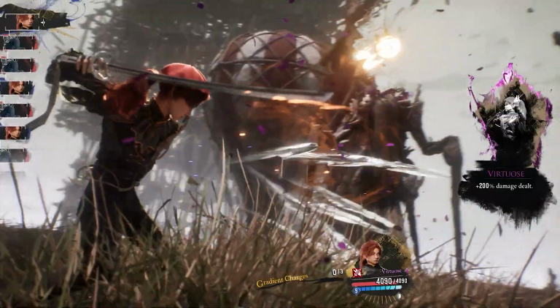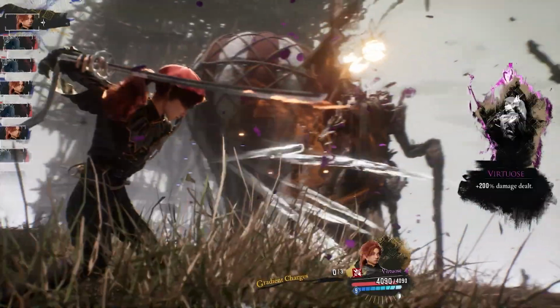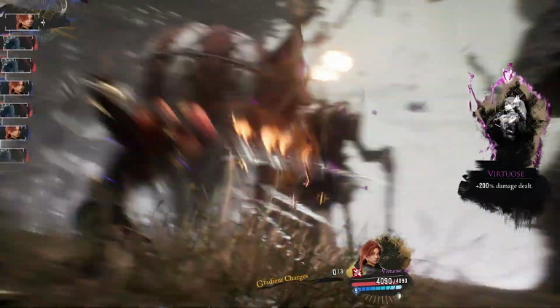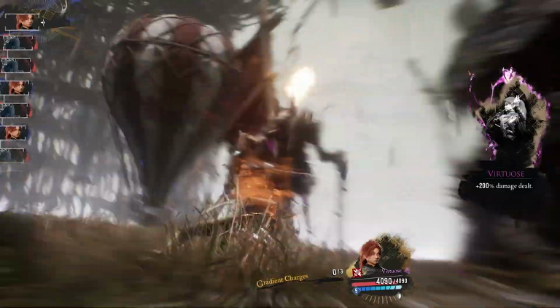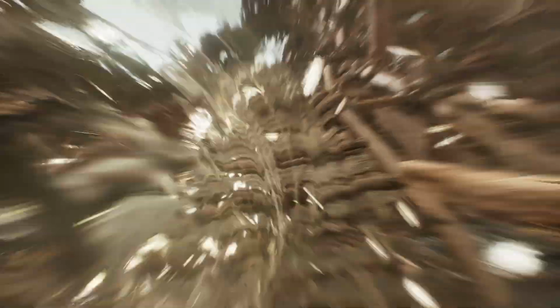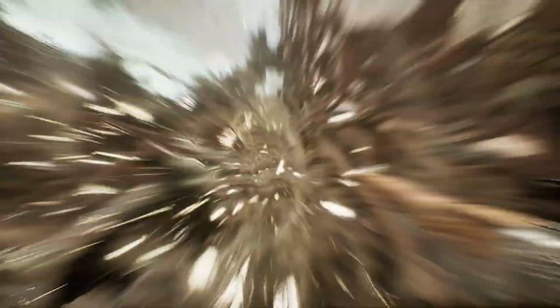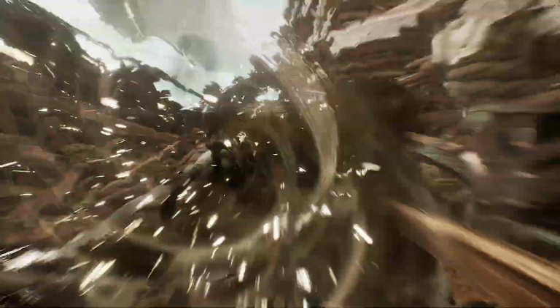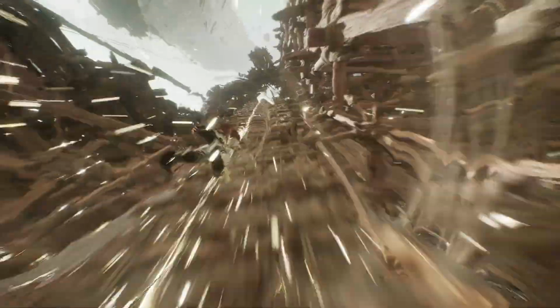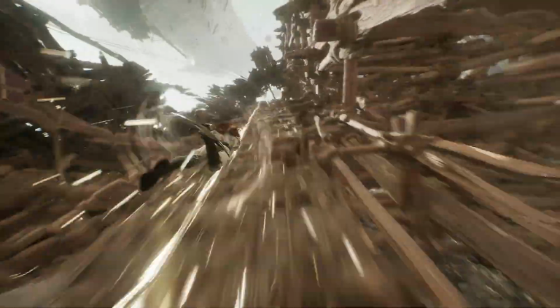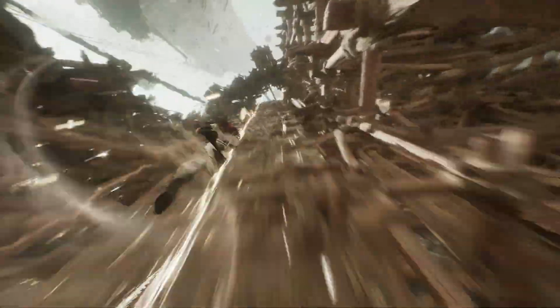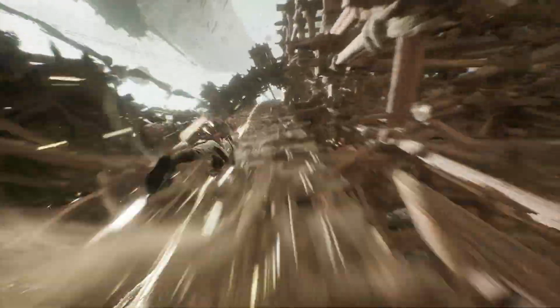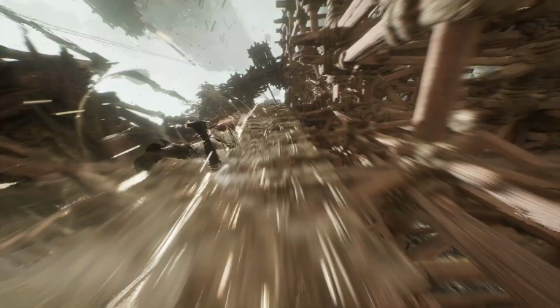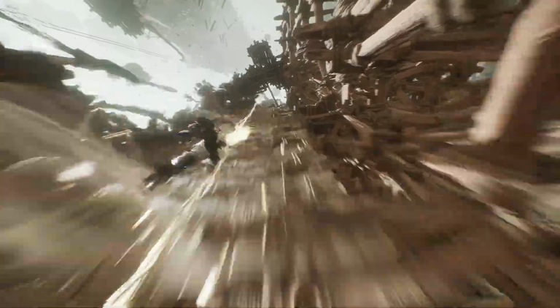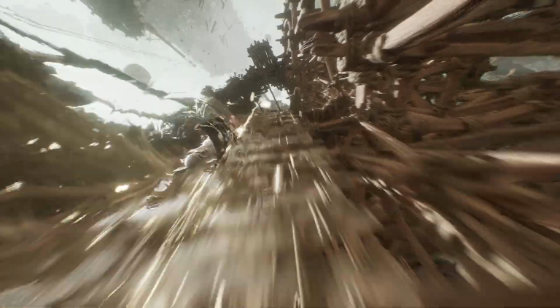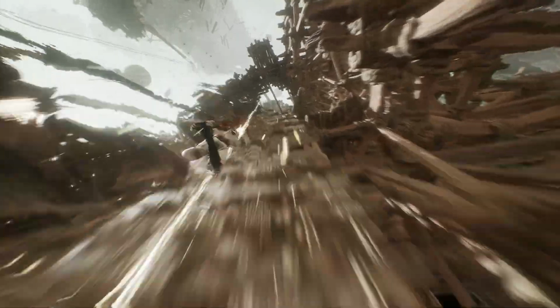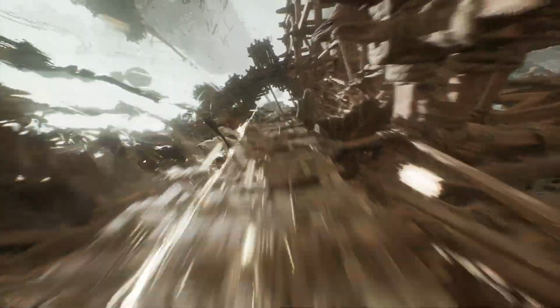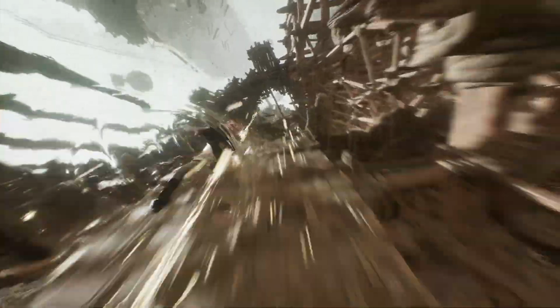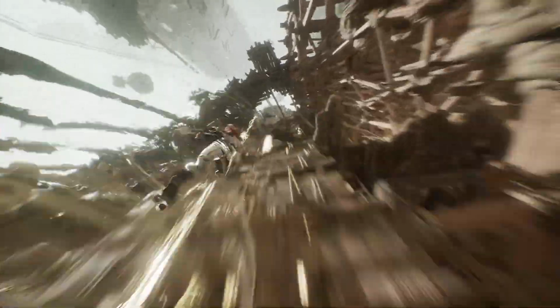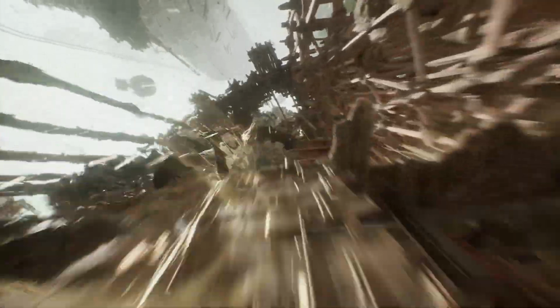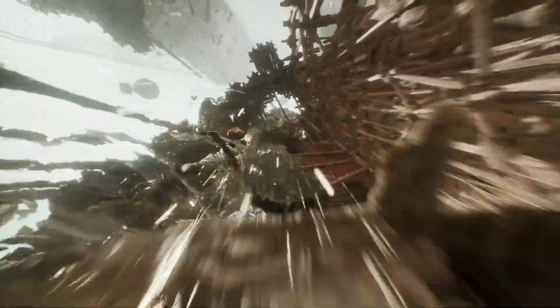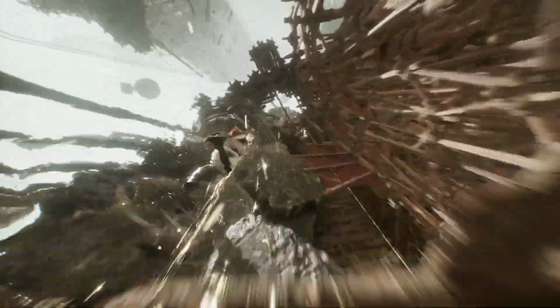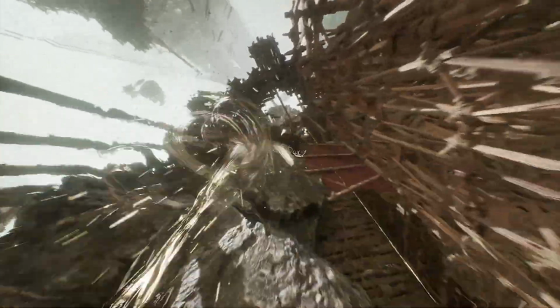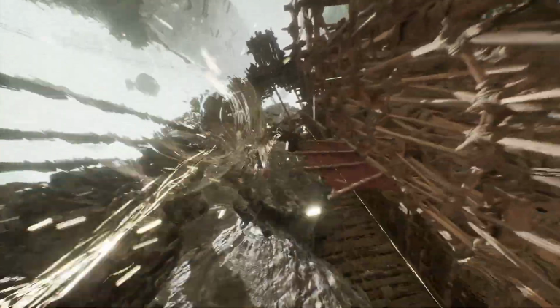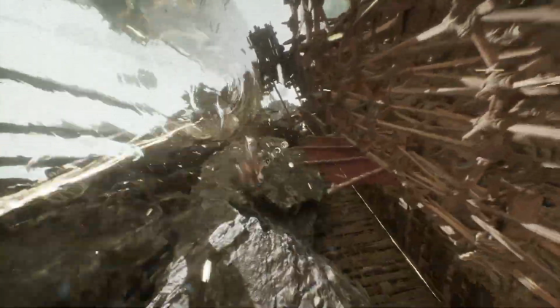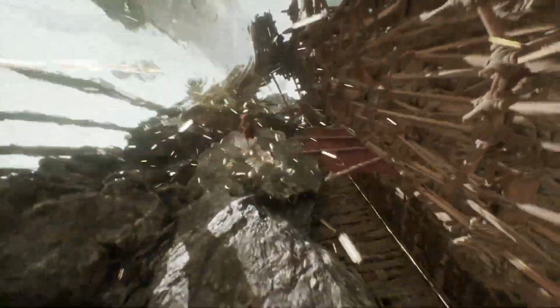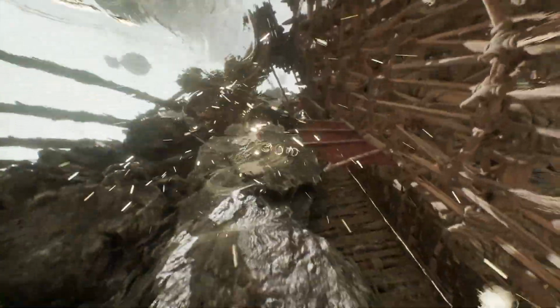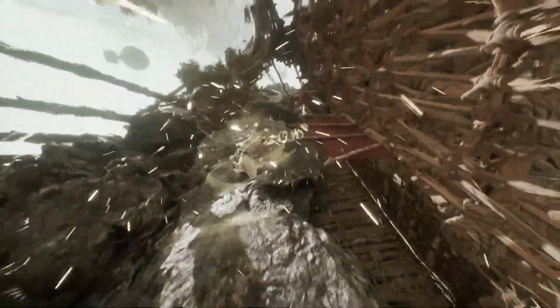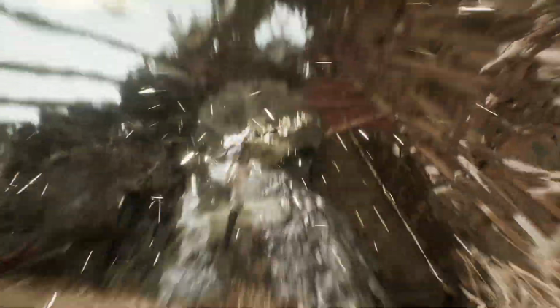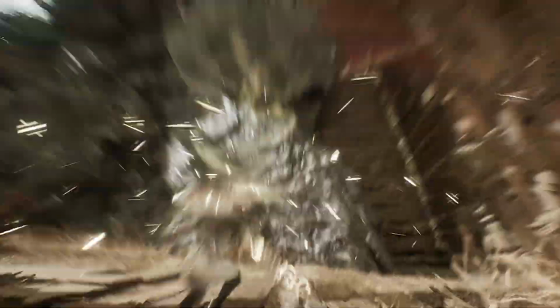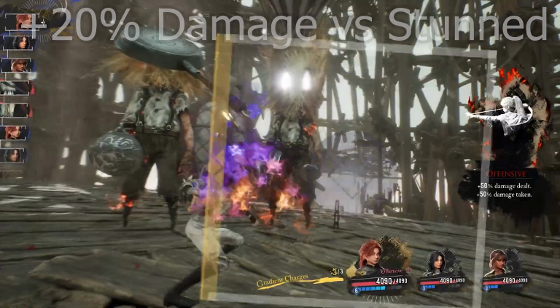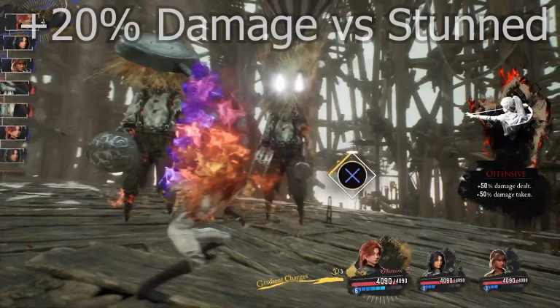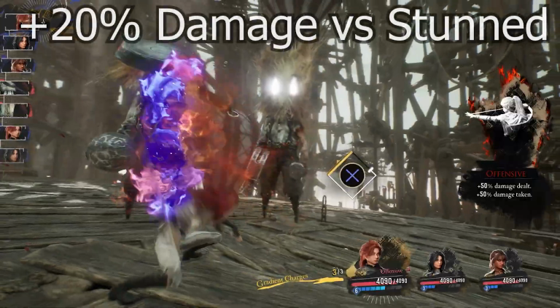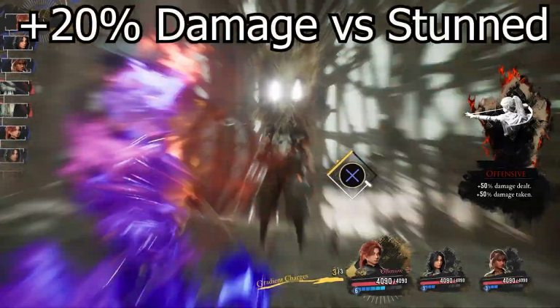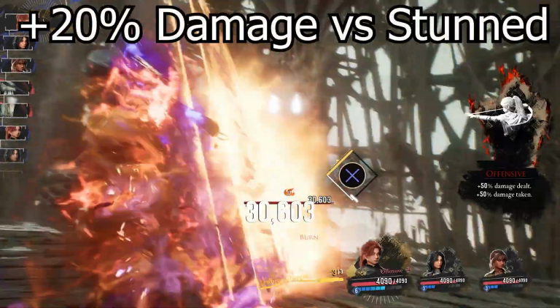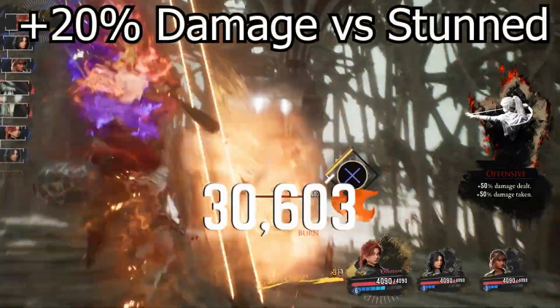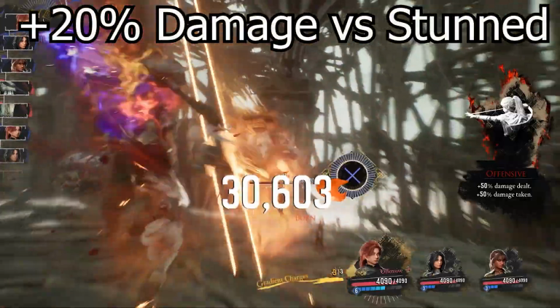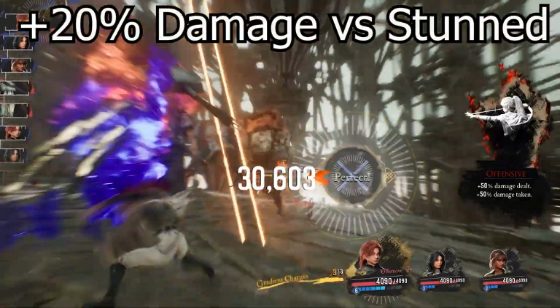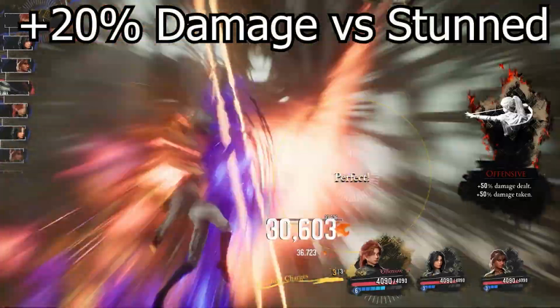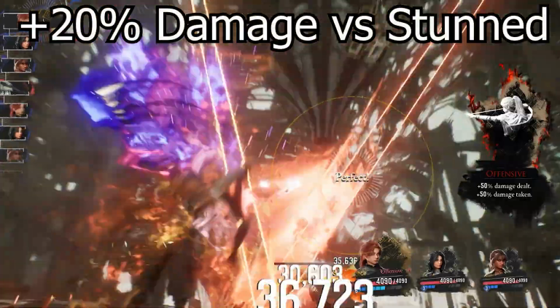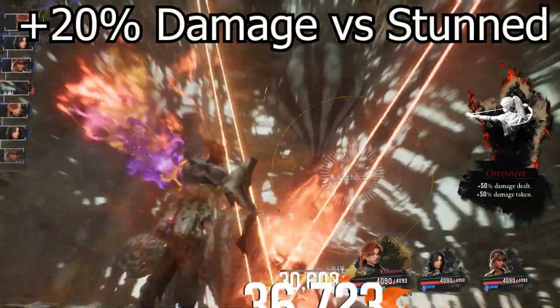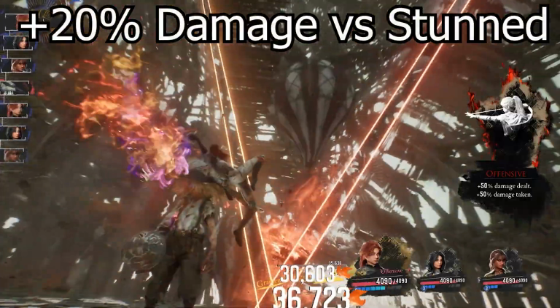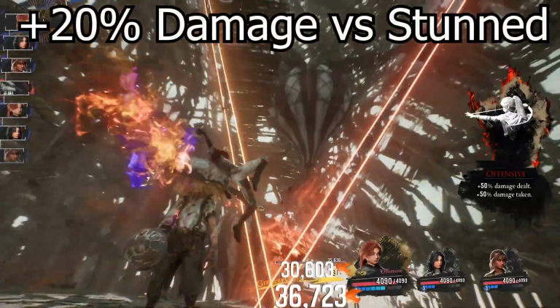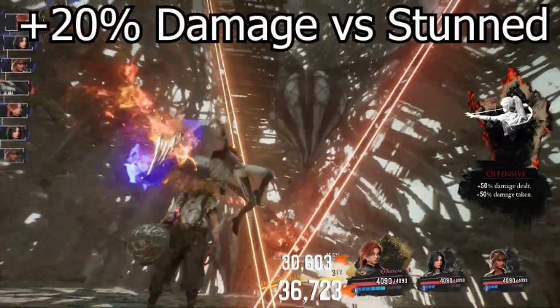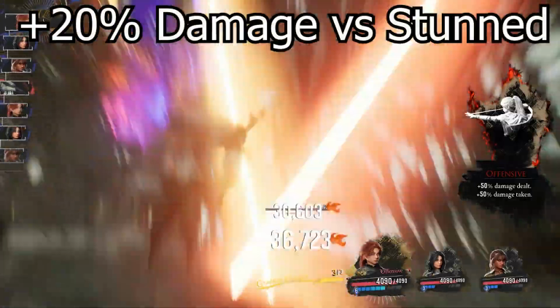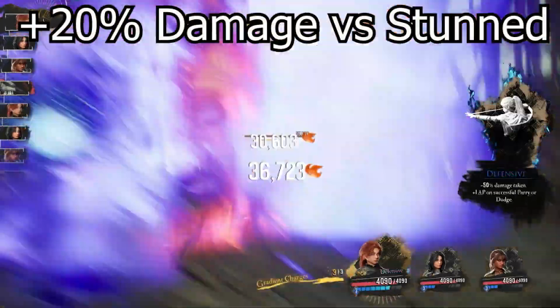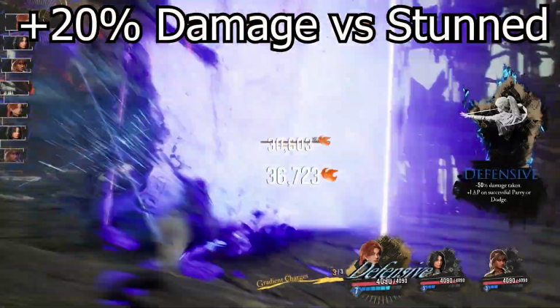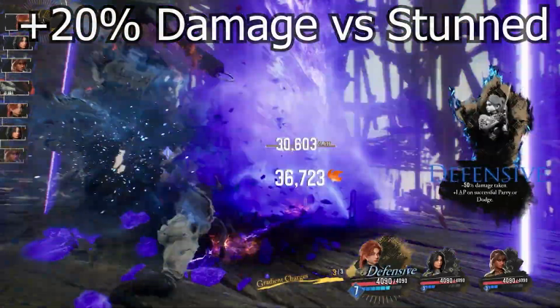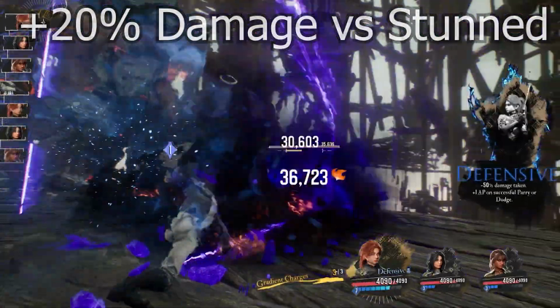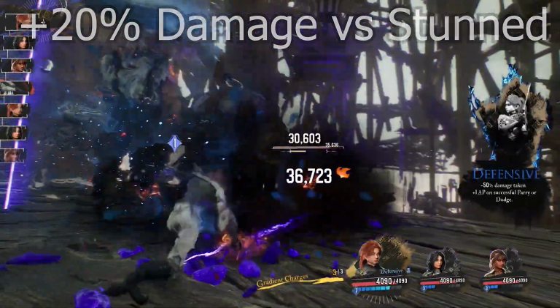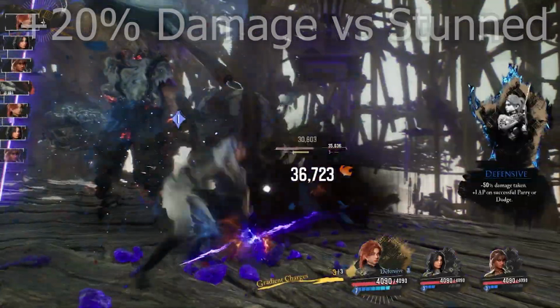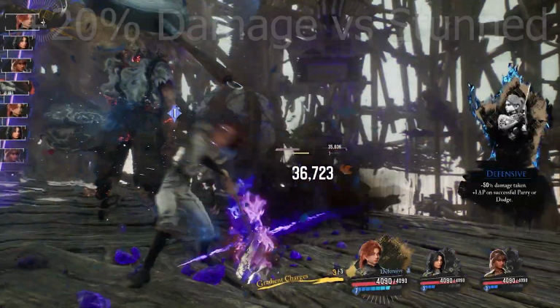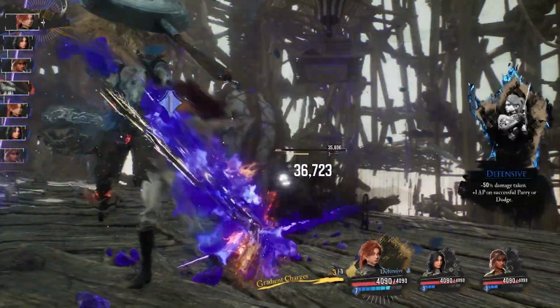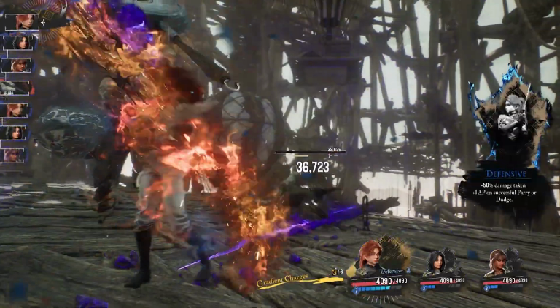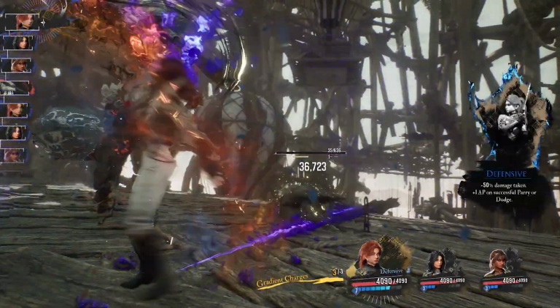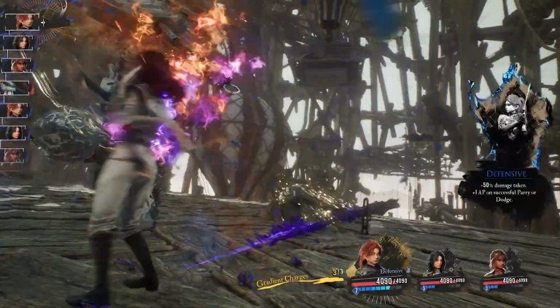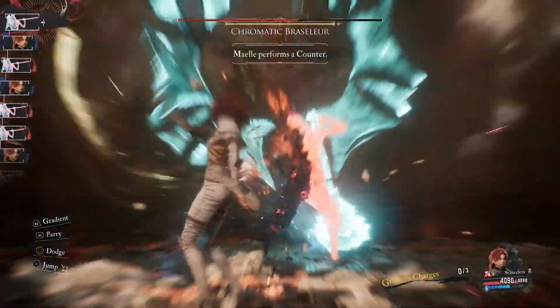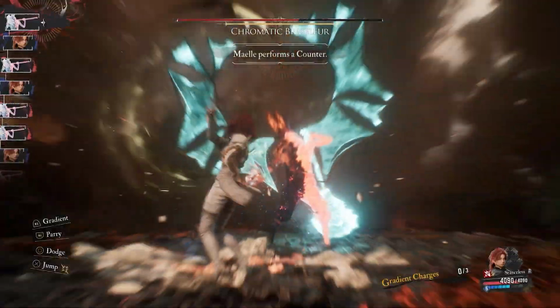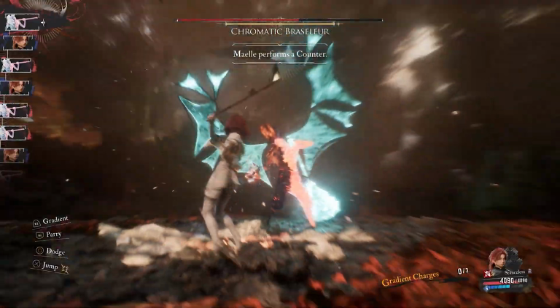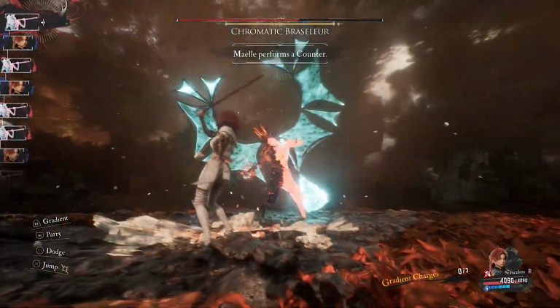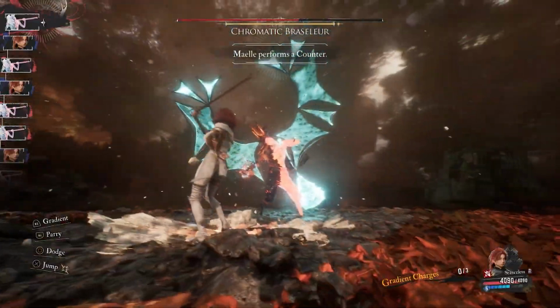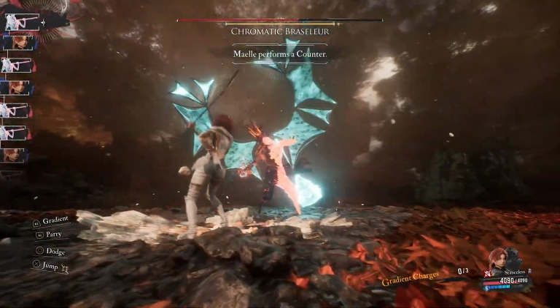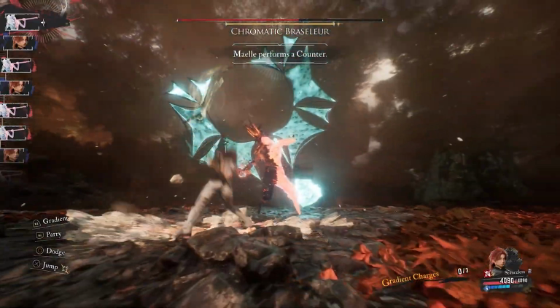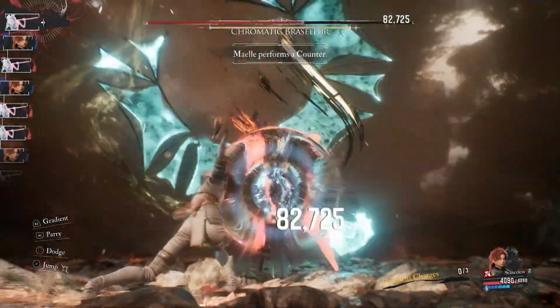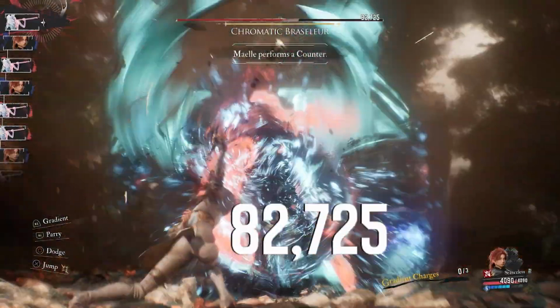First off, stunned enemies don't just skip their turn — they also take 20% more damage. And the other thing is how much break damage you're actually dealing.